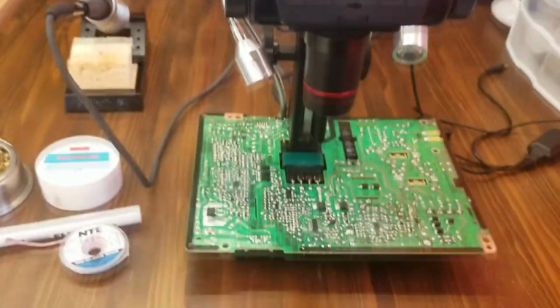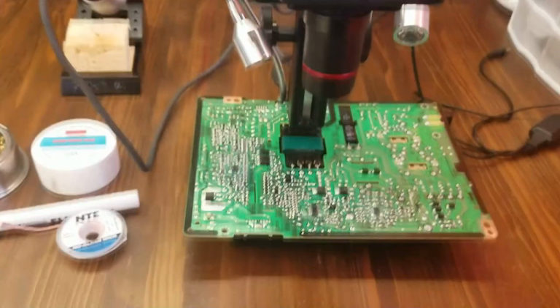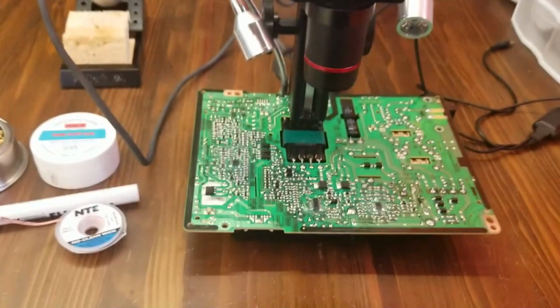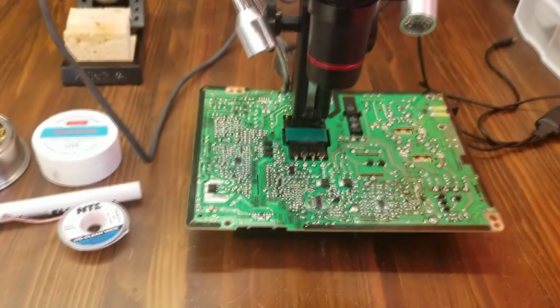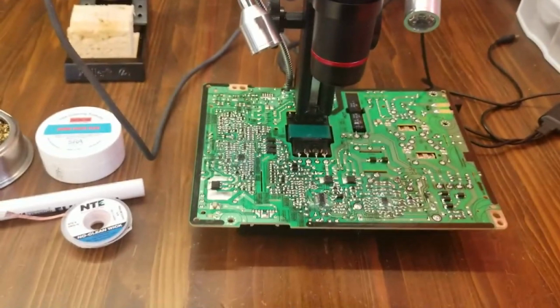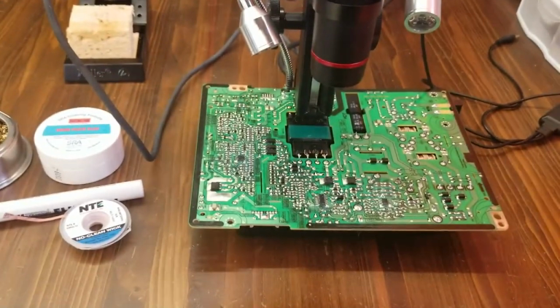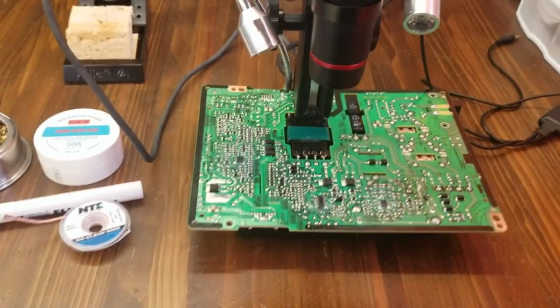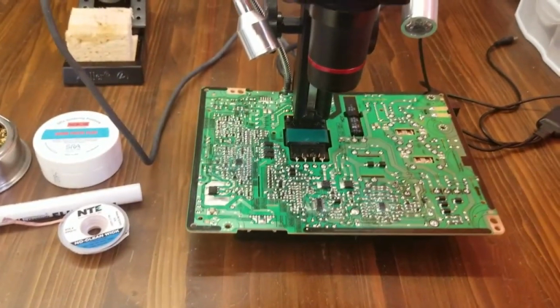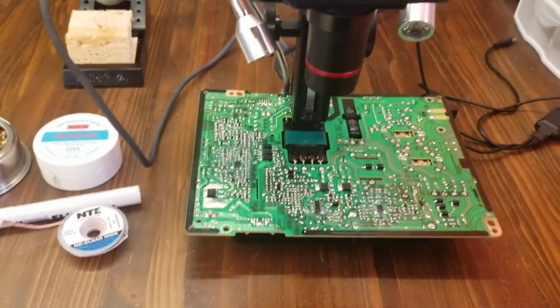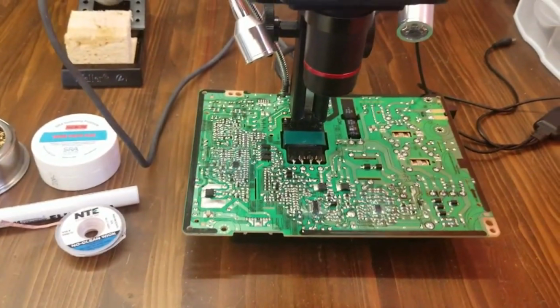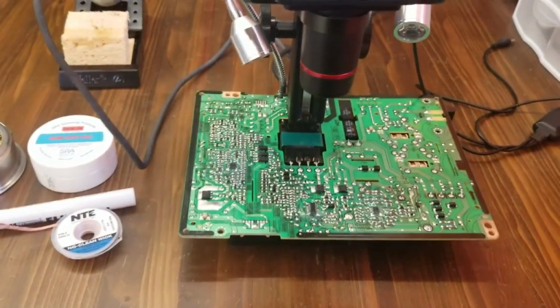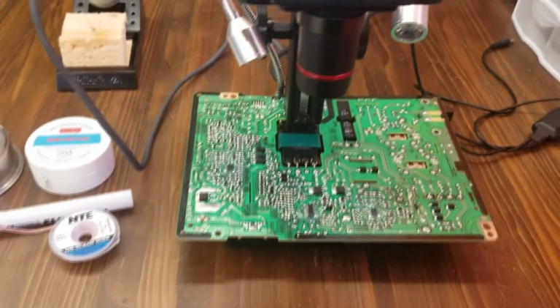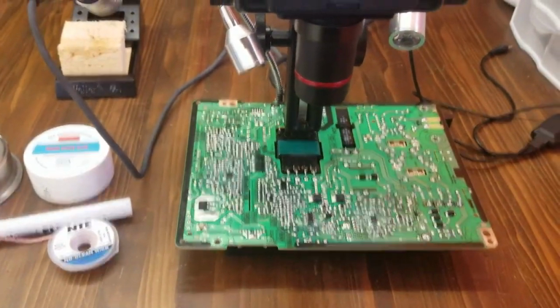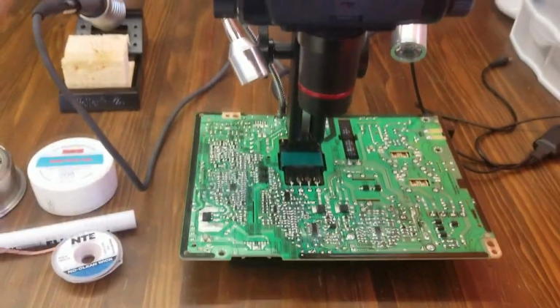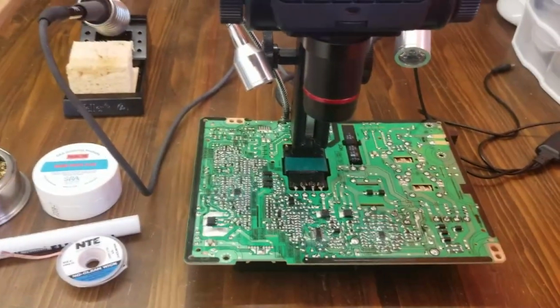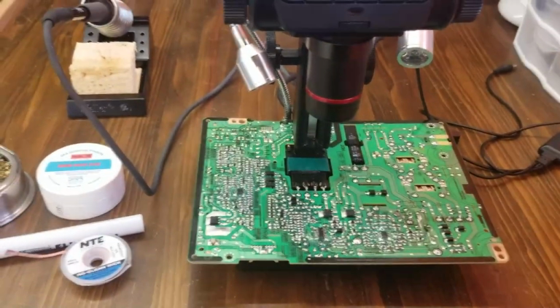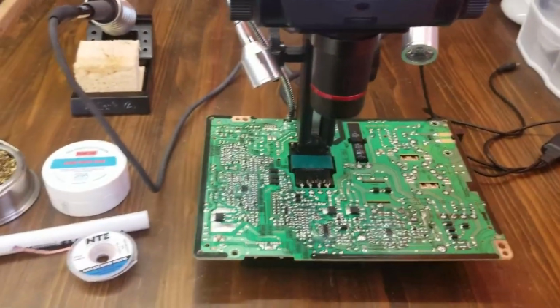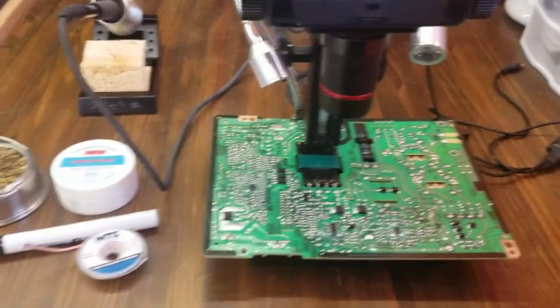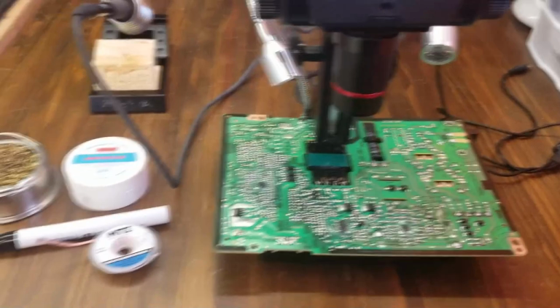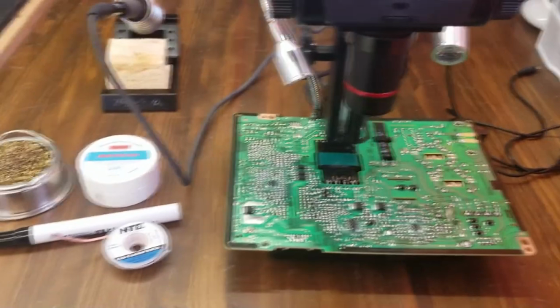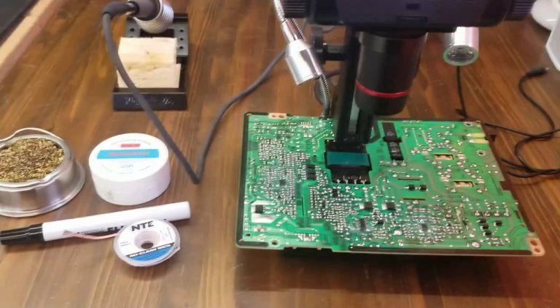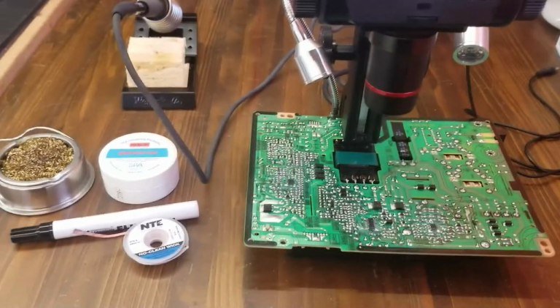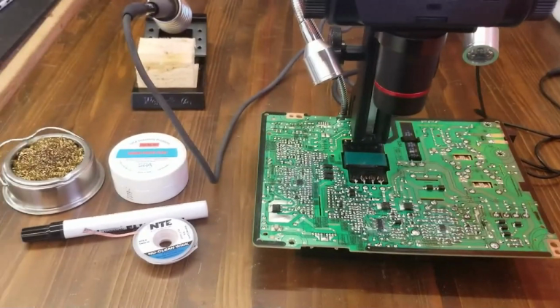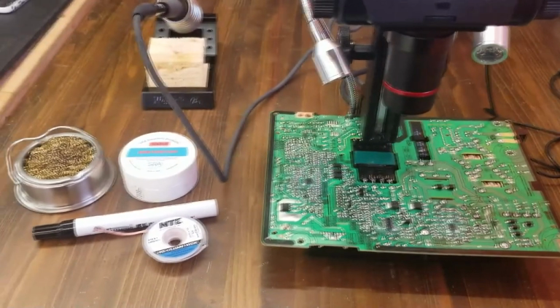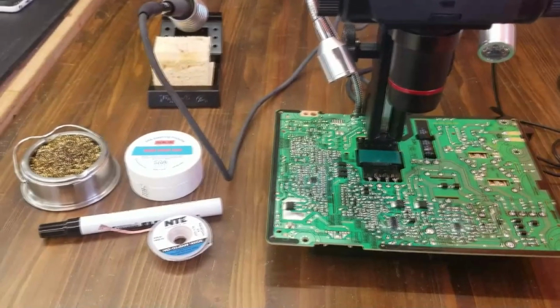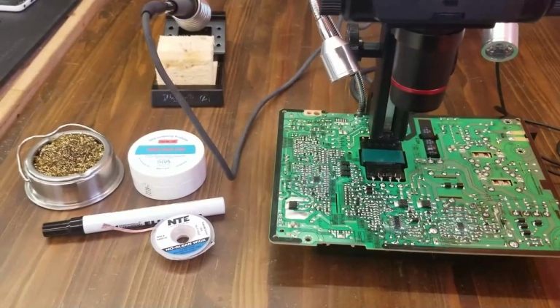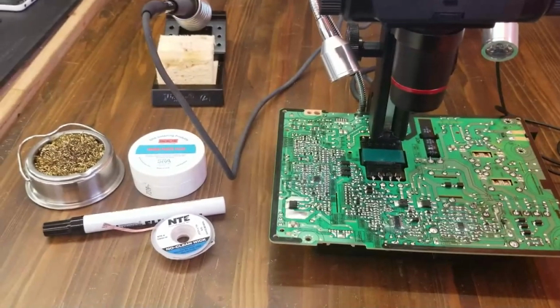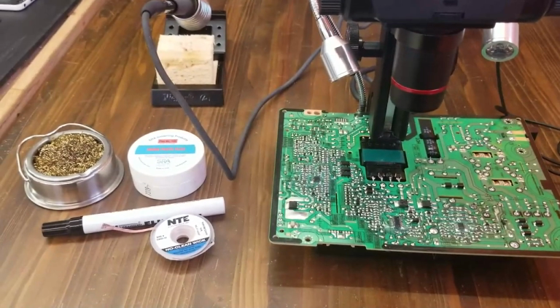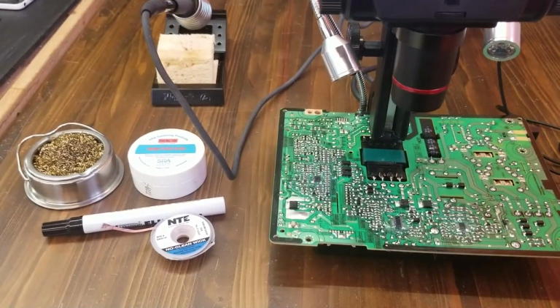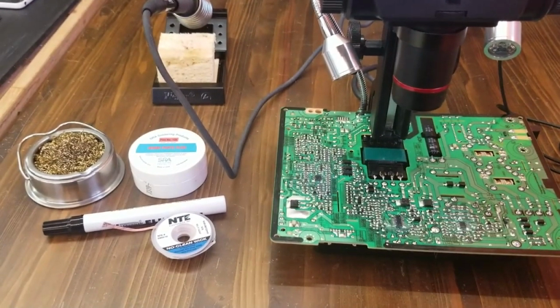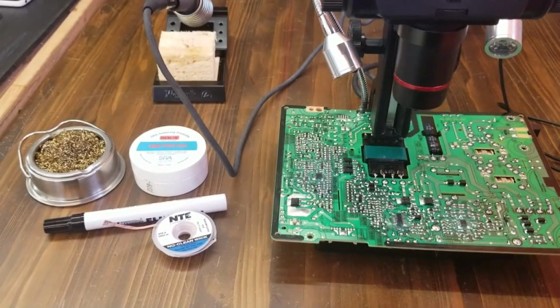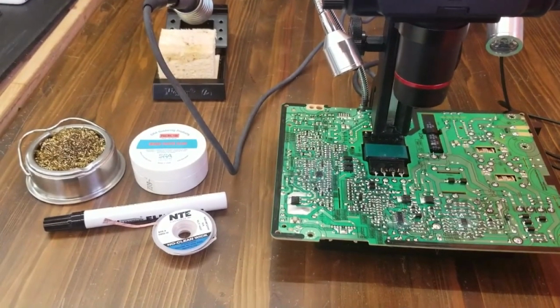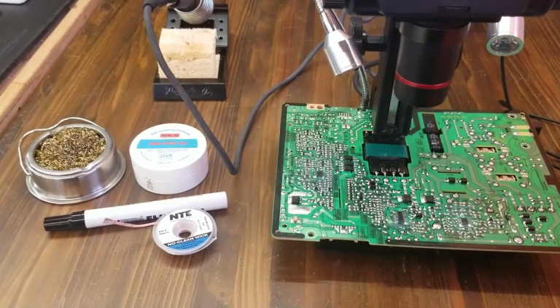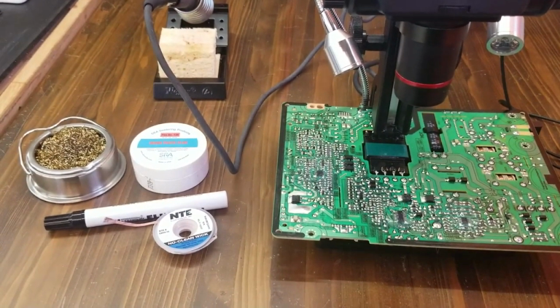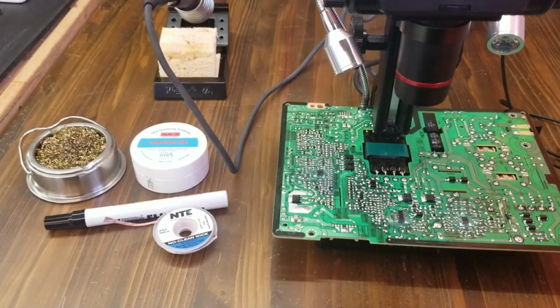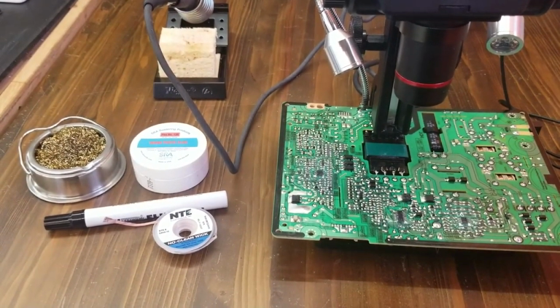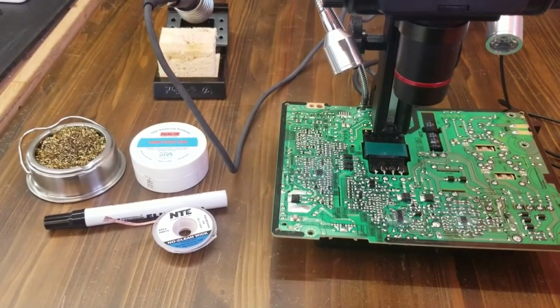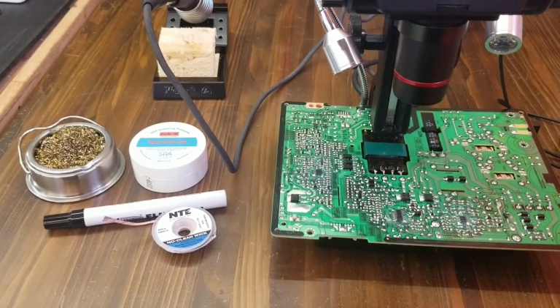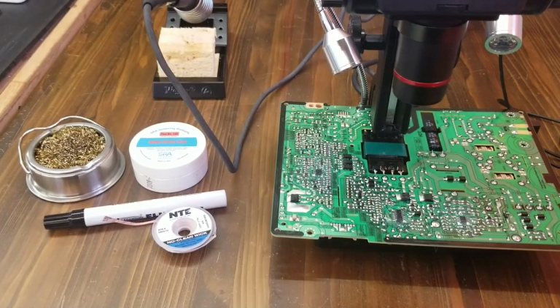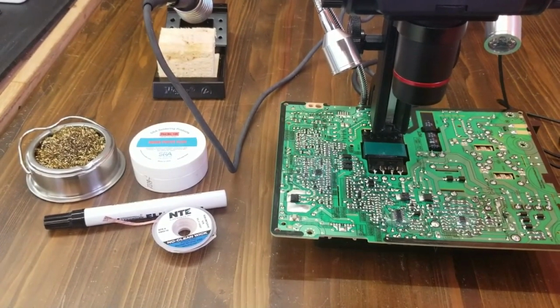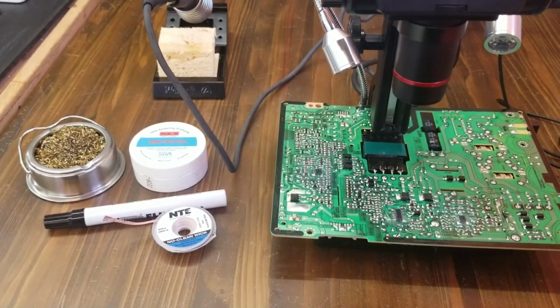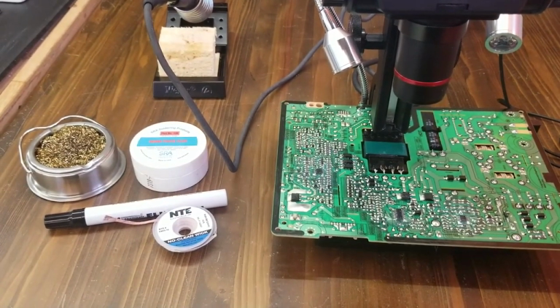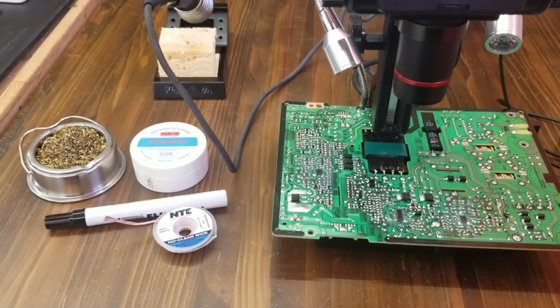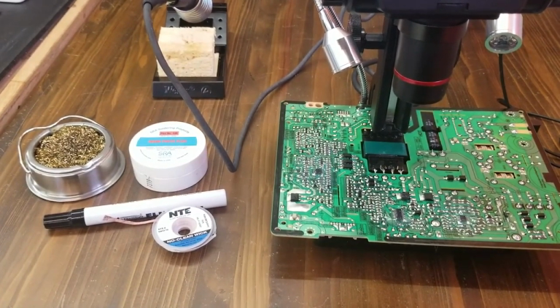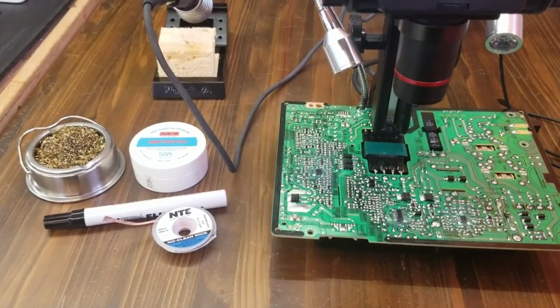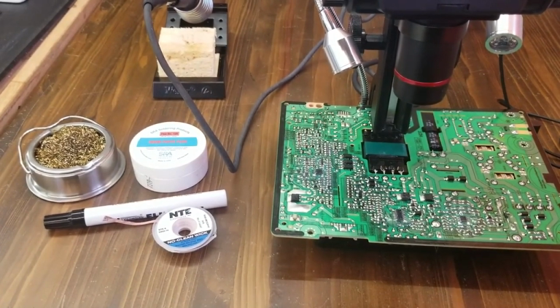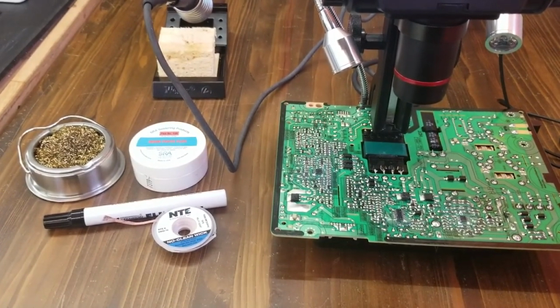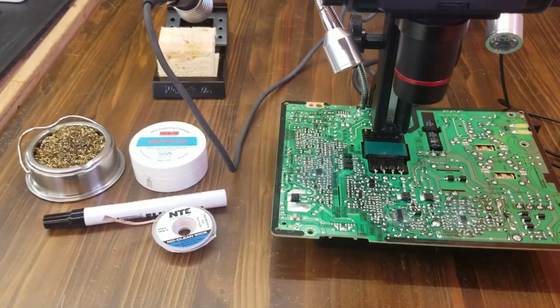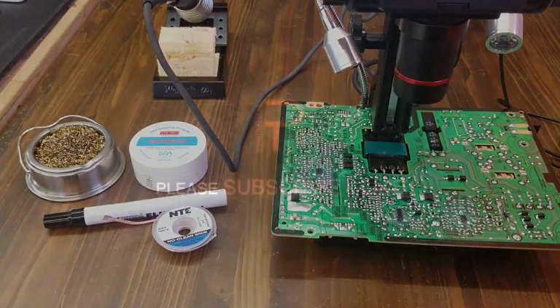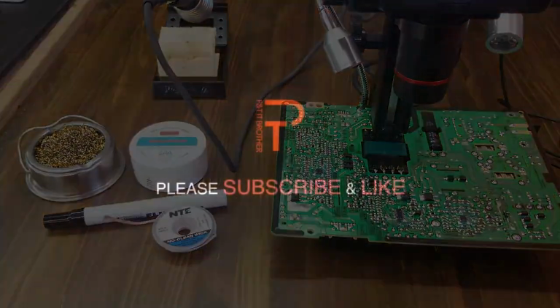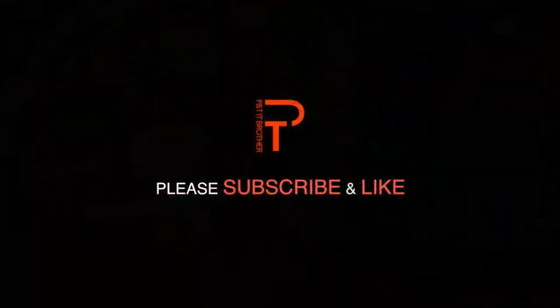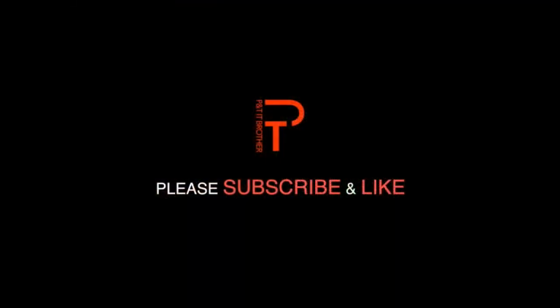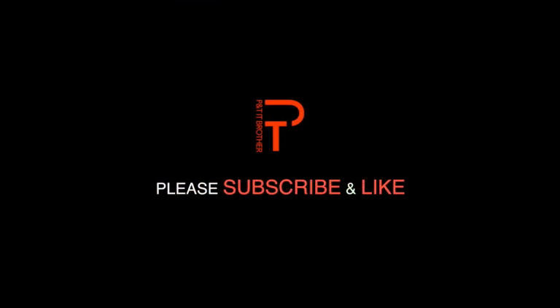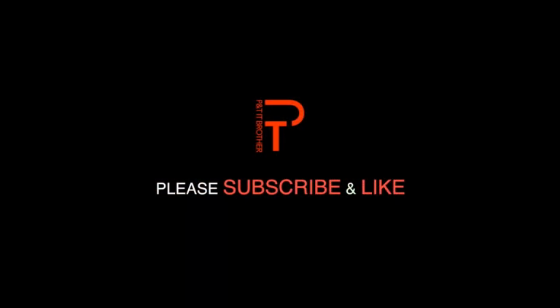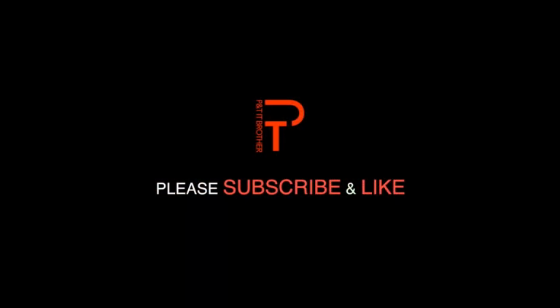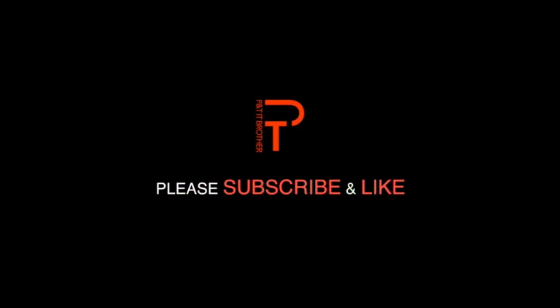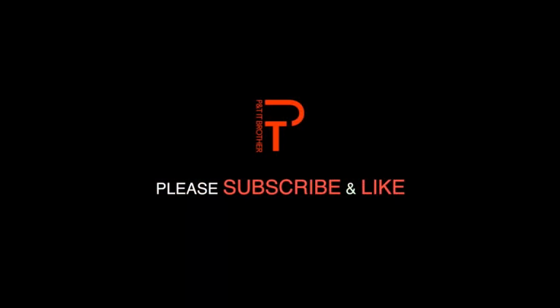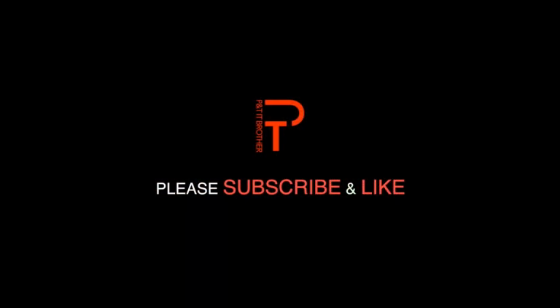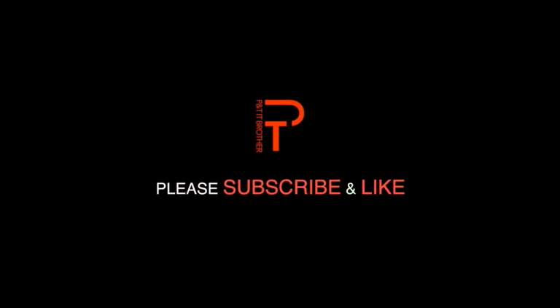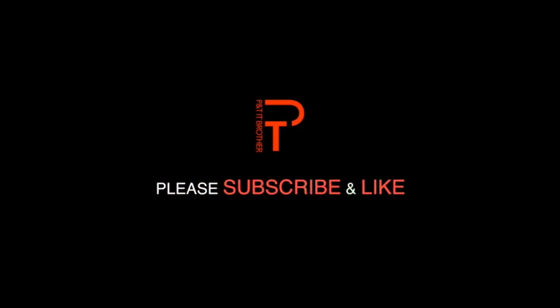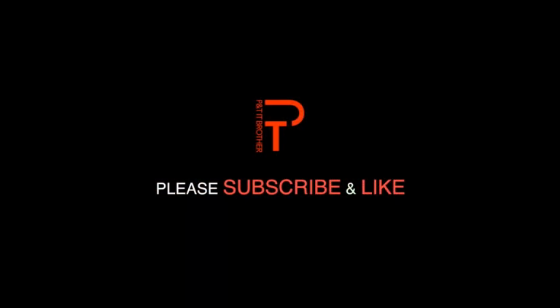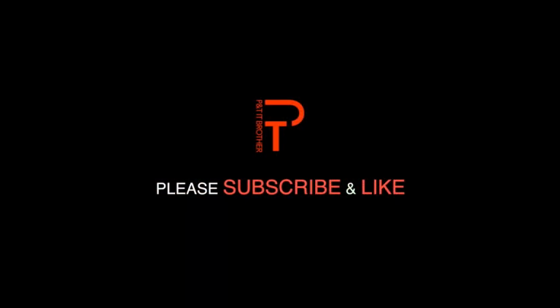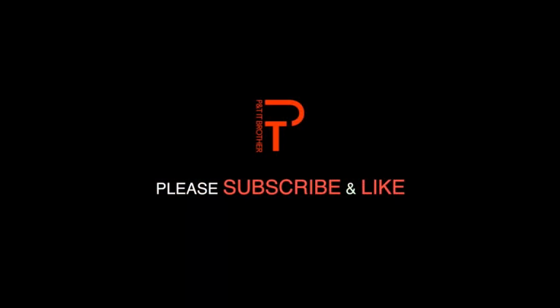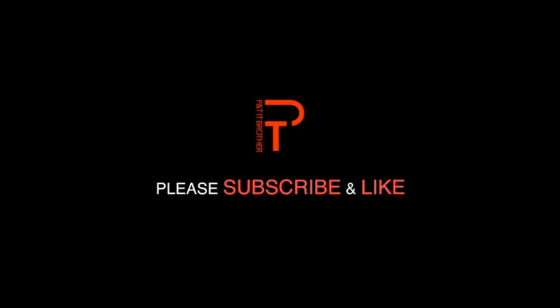Thank you for watching. If you have any questions, leave comments and we'll answer your questions. Thank you.